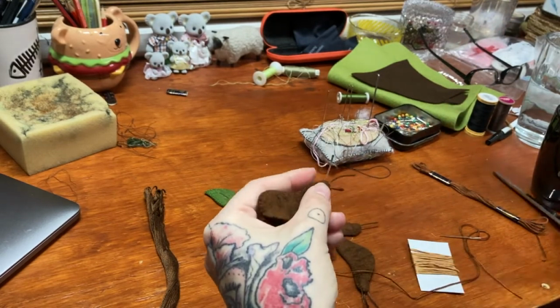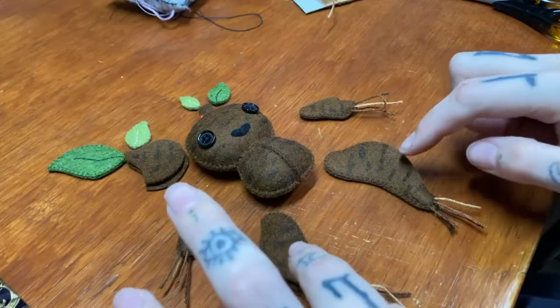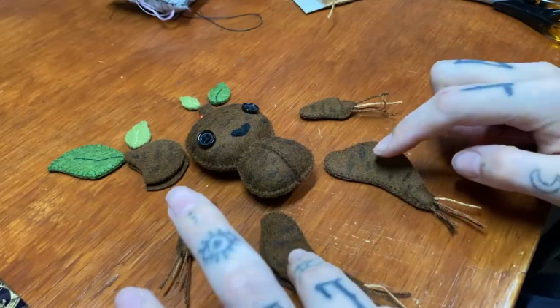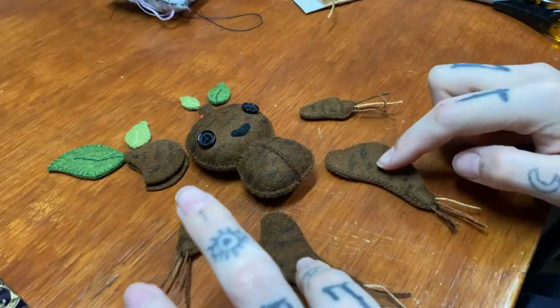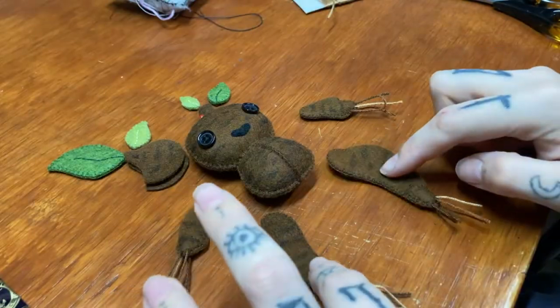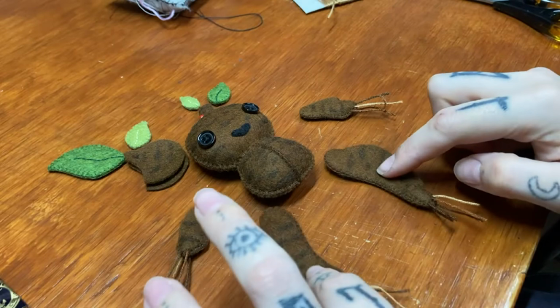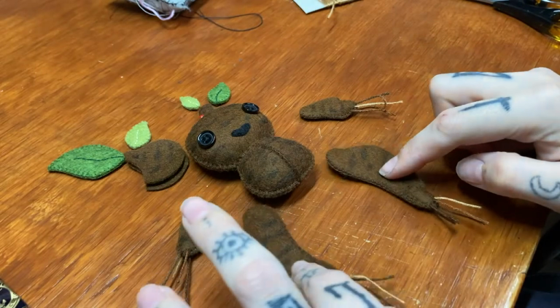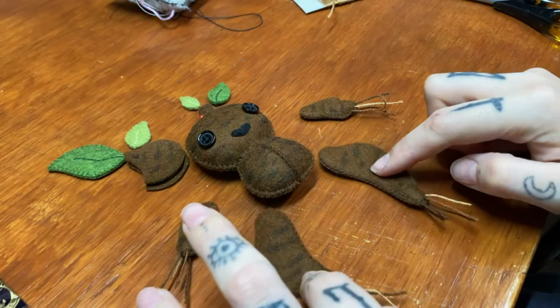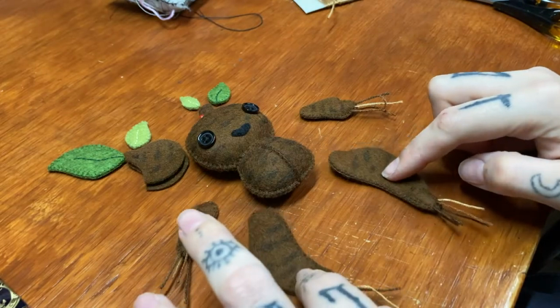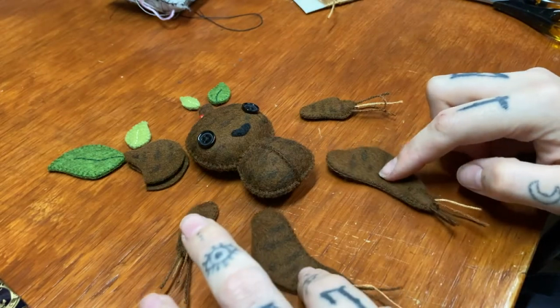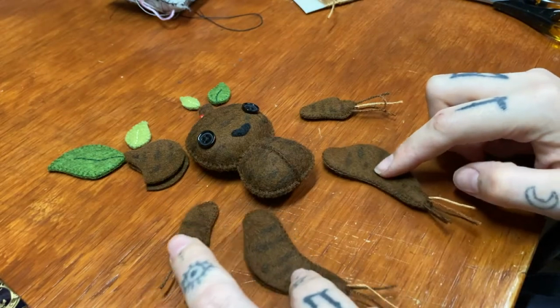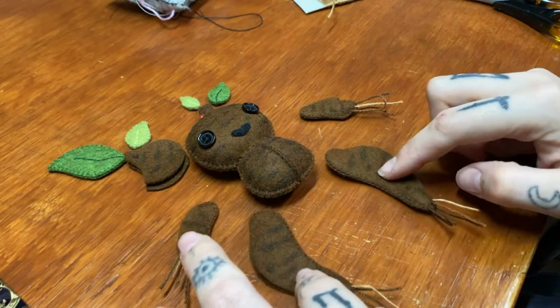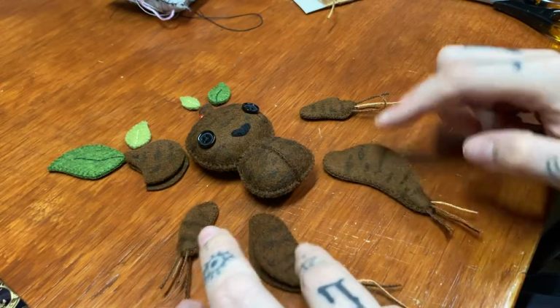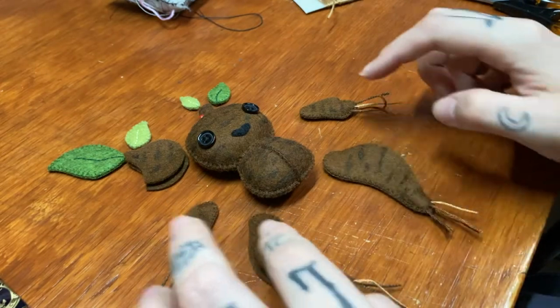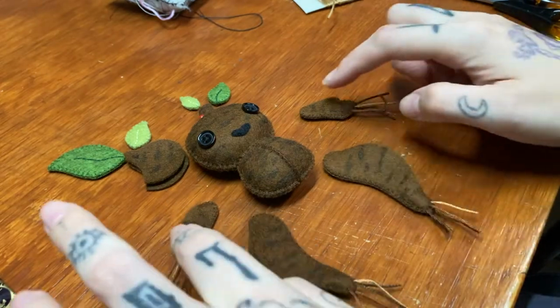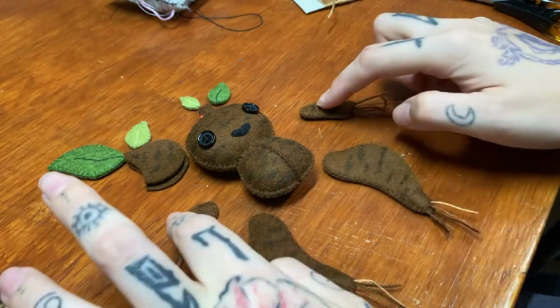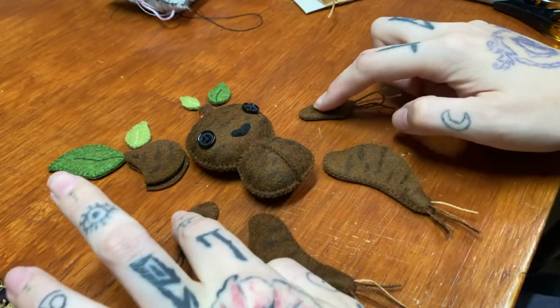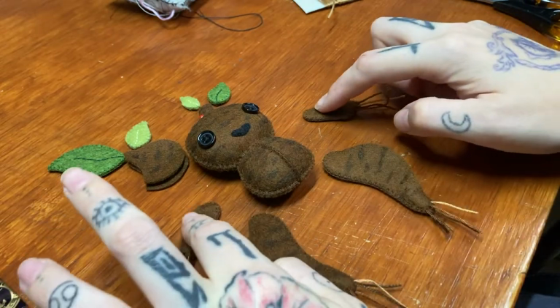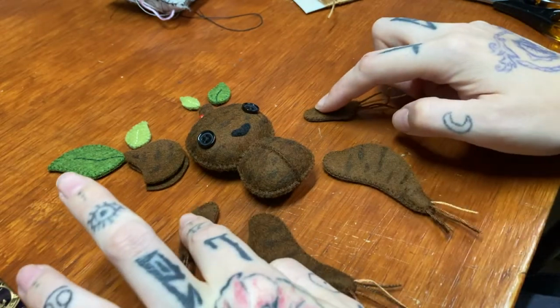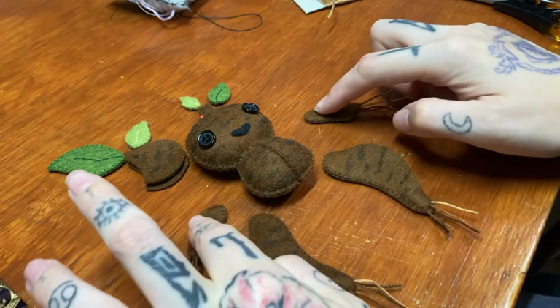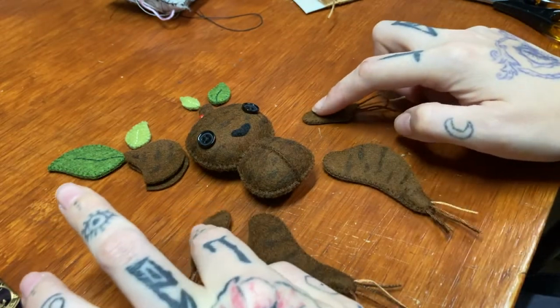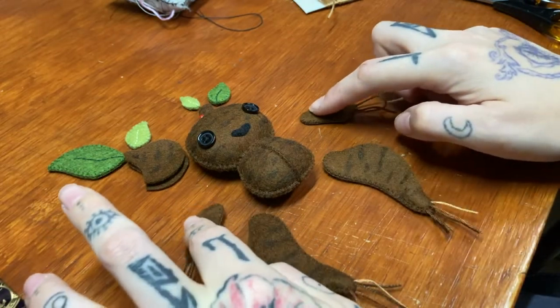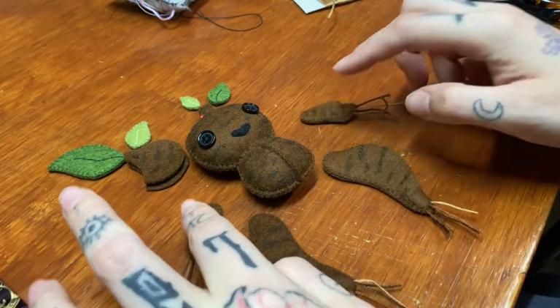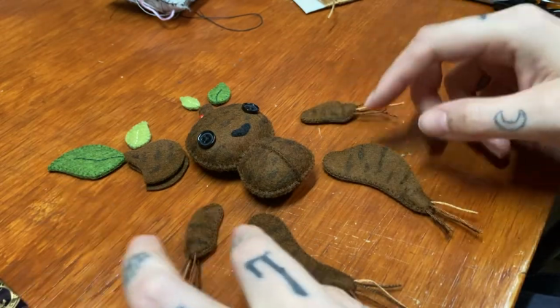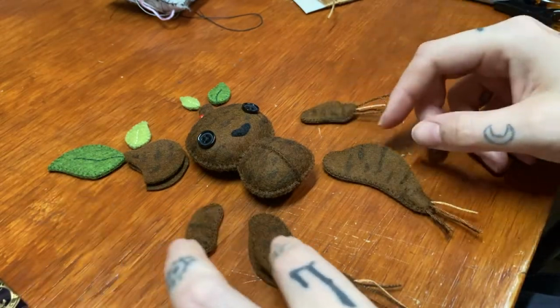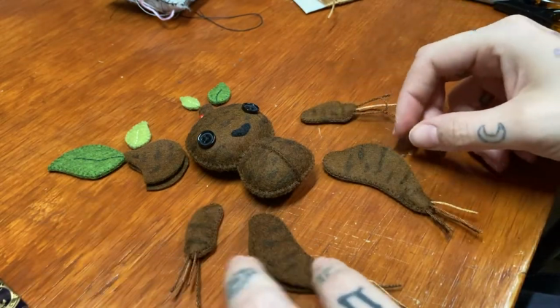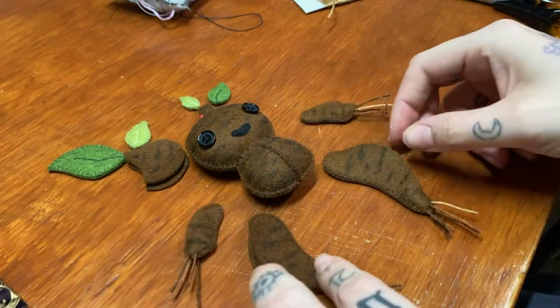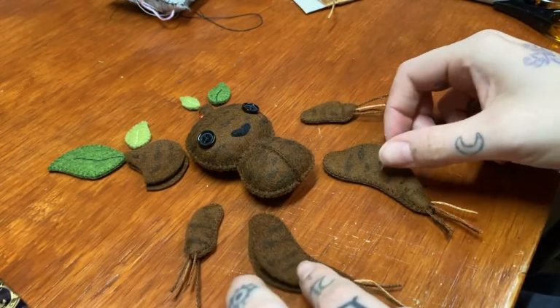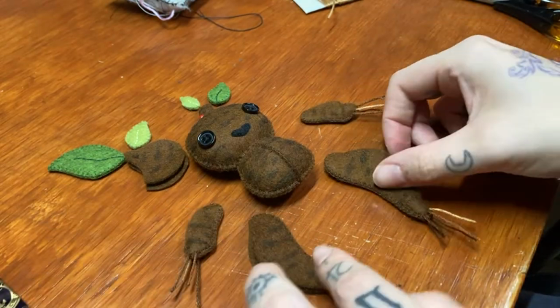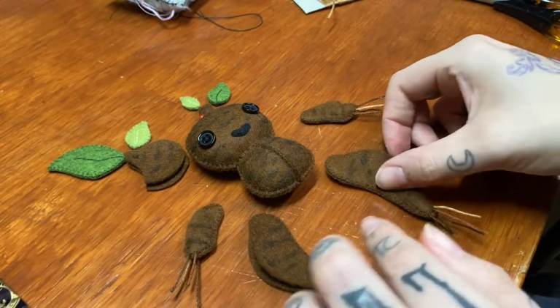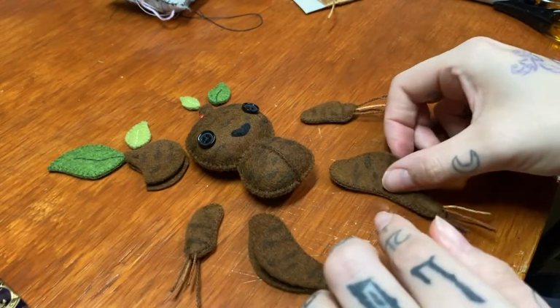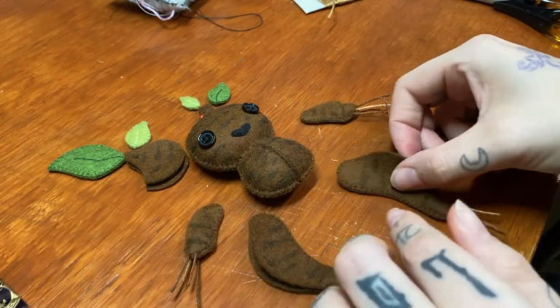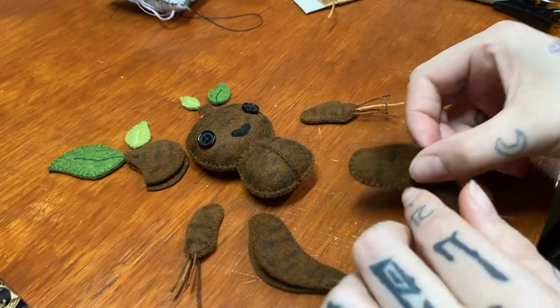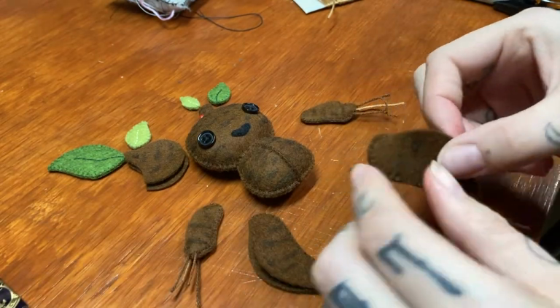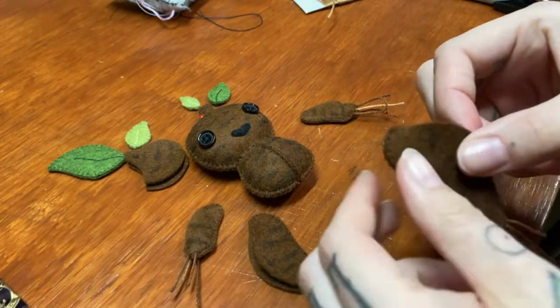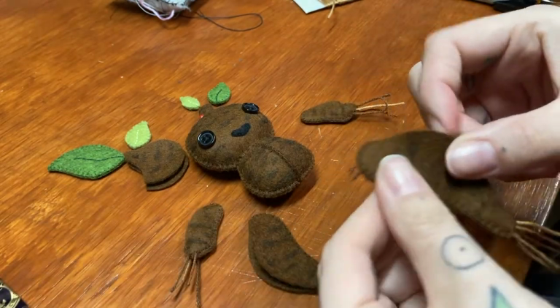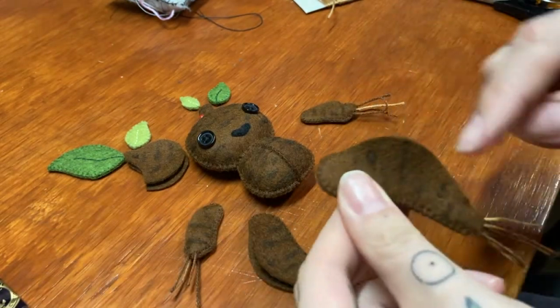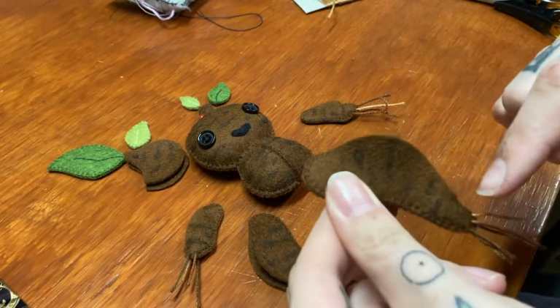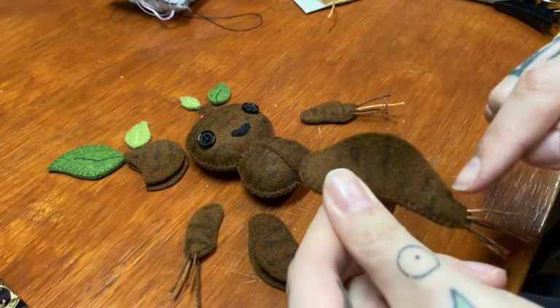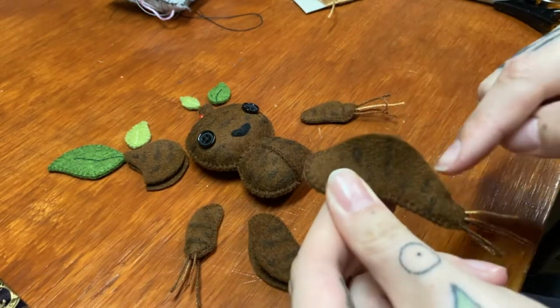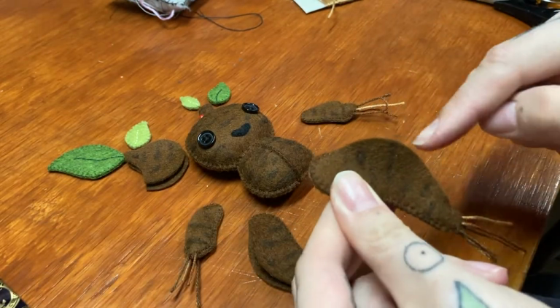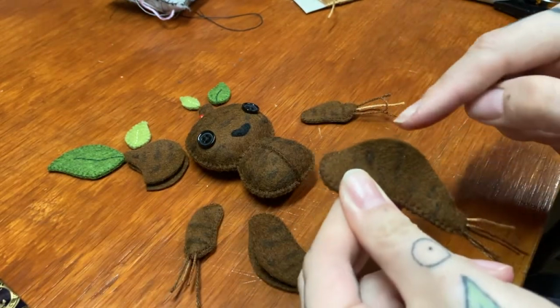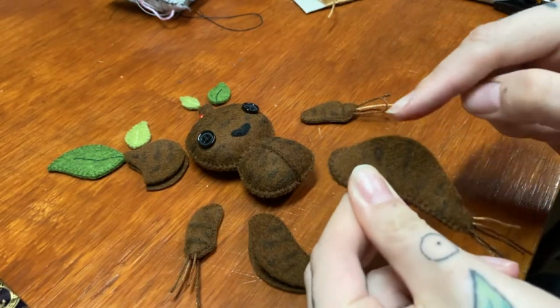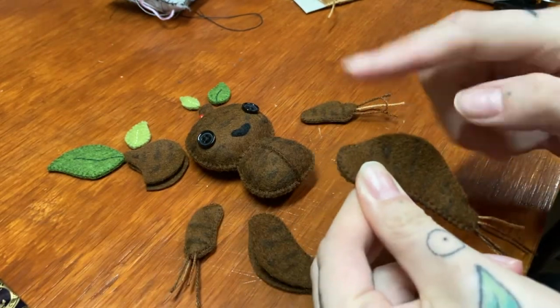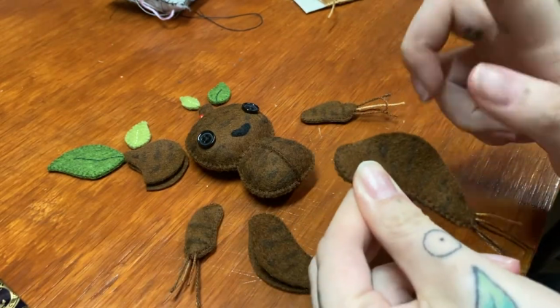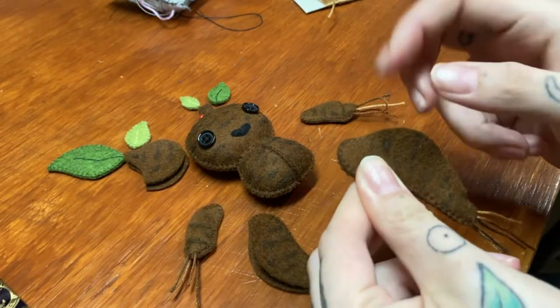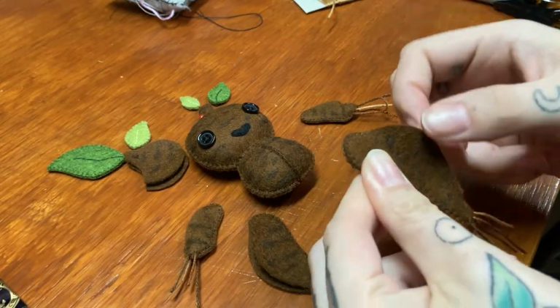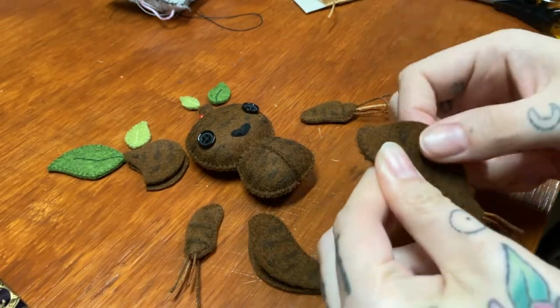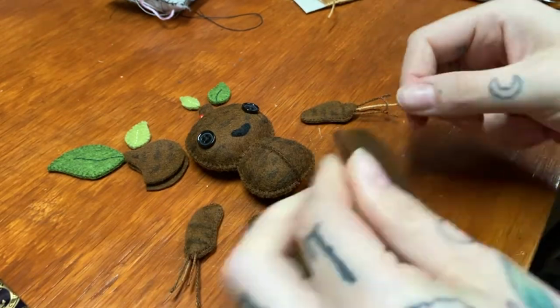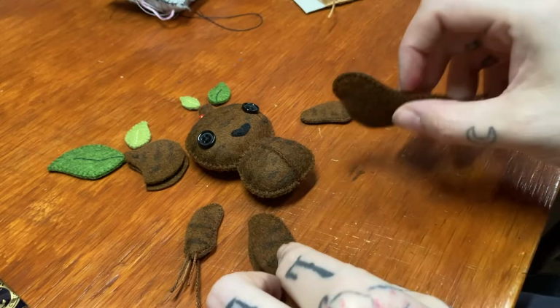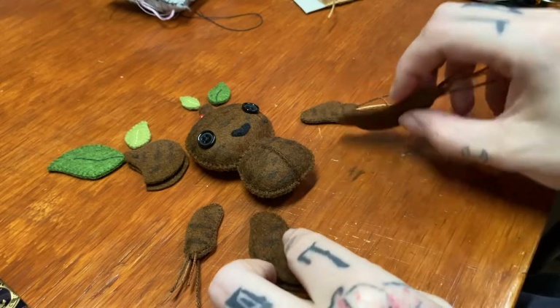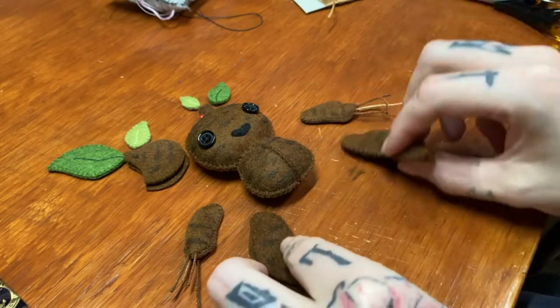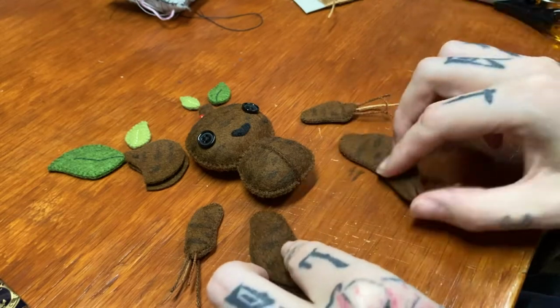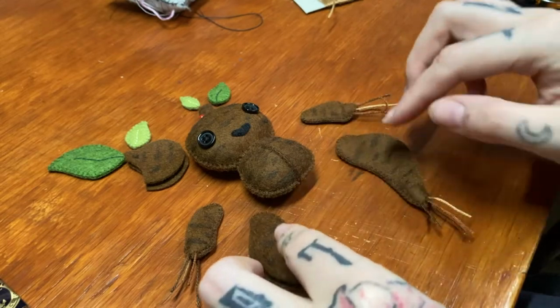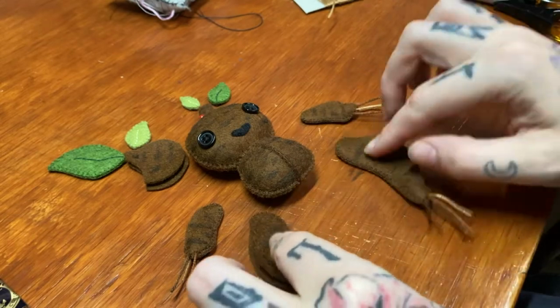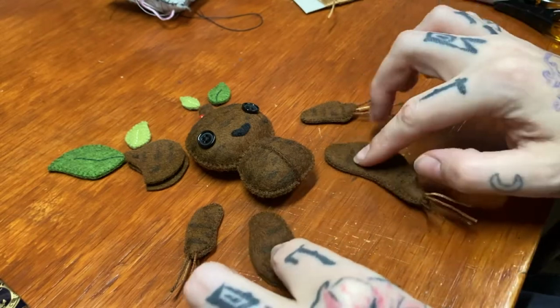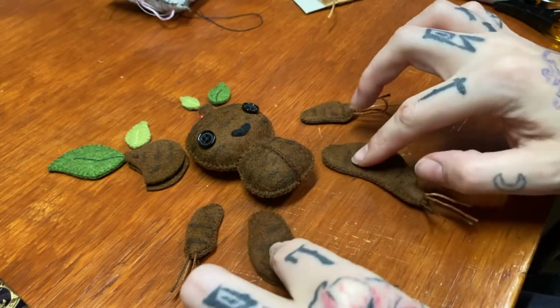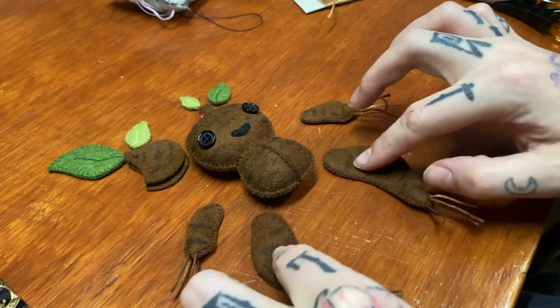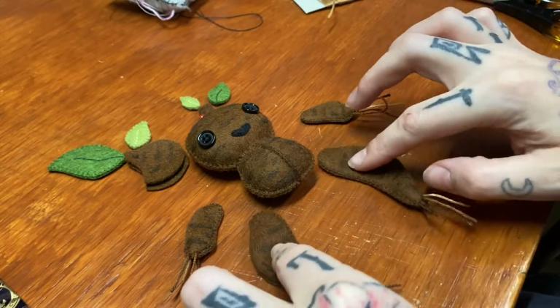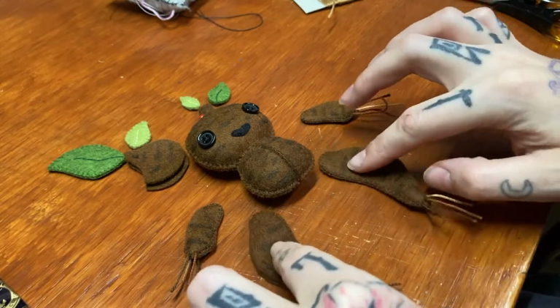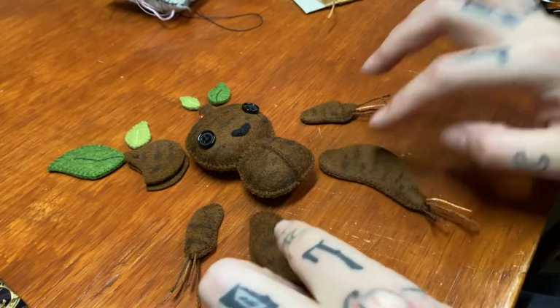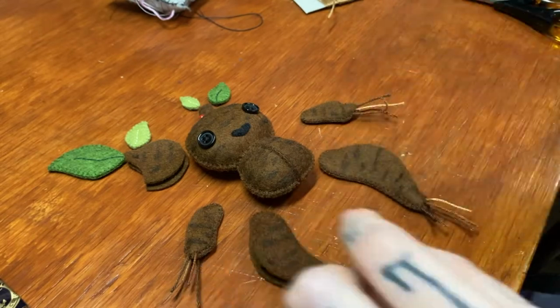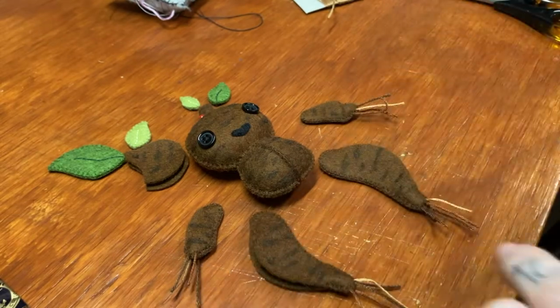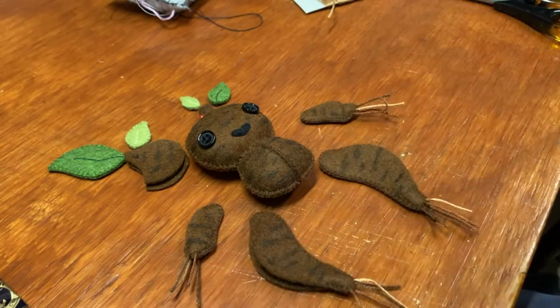Now we've got all our little roots, it's time to sew up the rest of the limbs and then sew the arms and legs on.